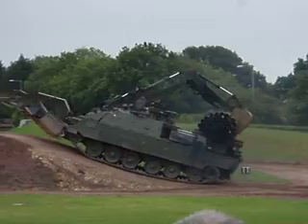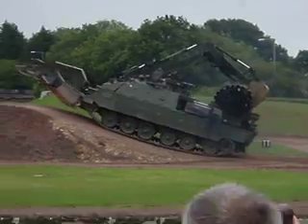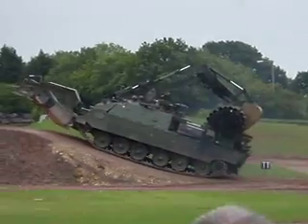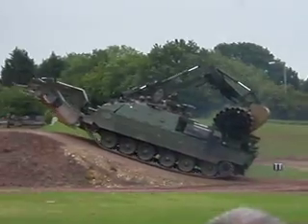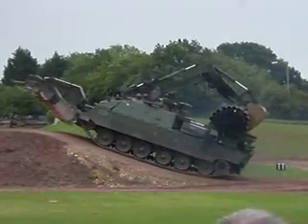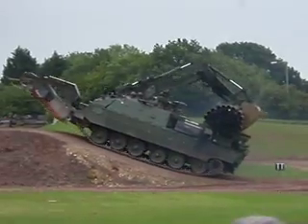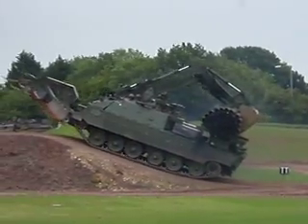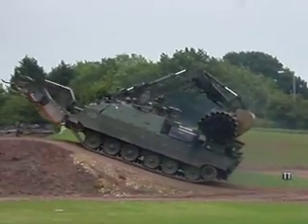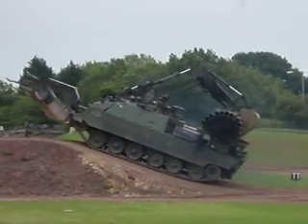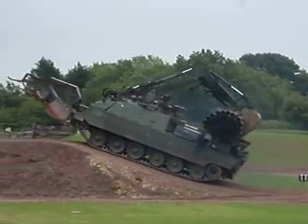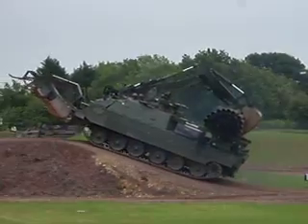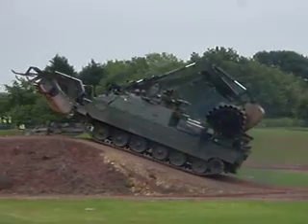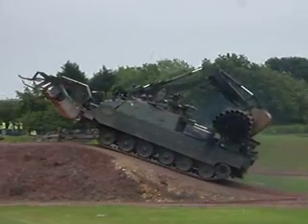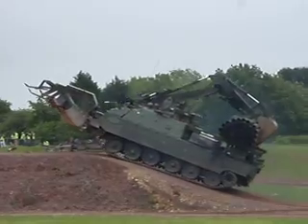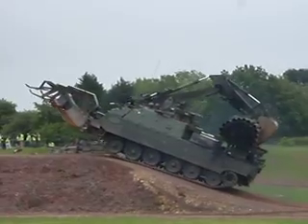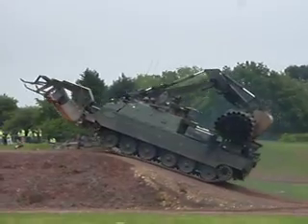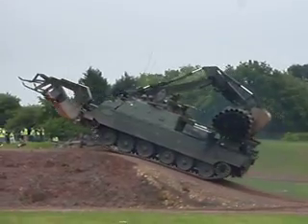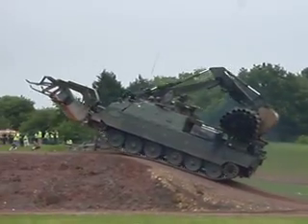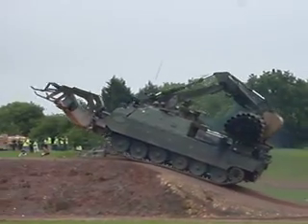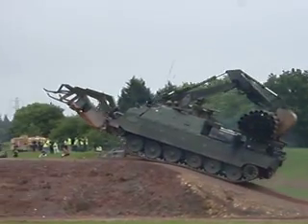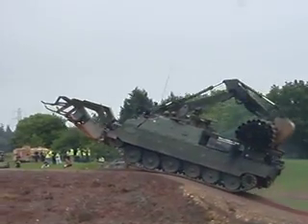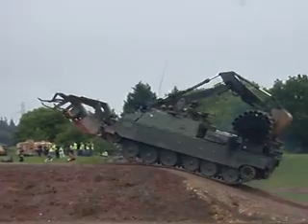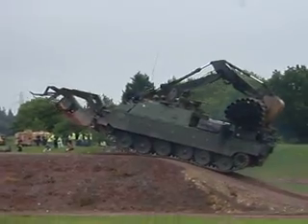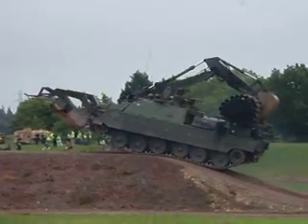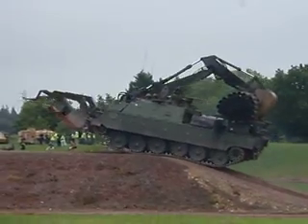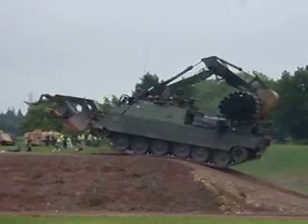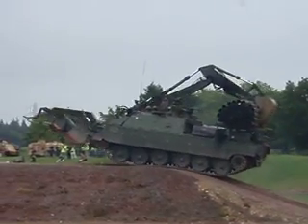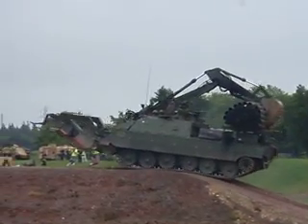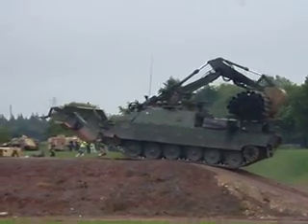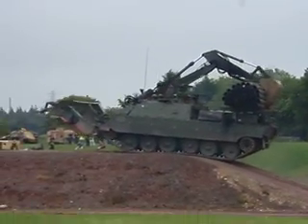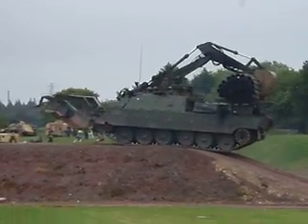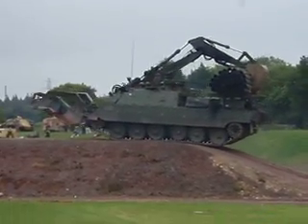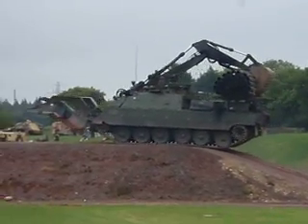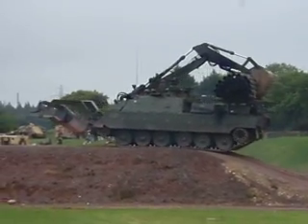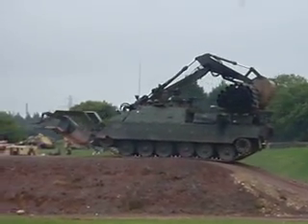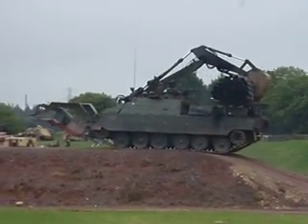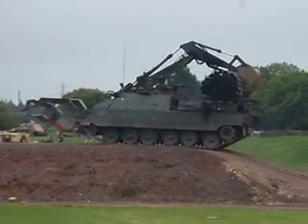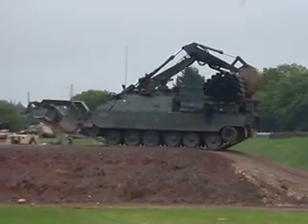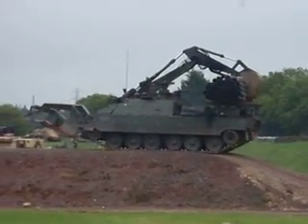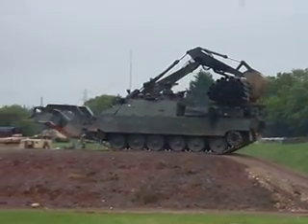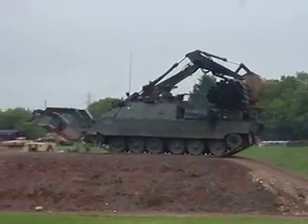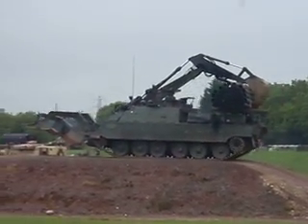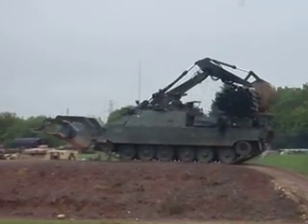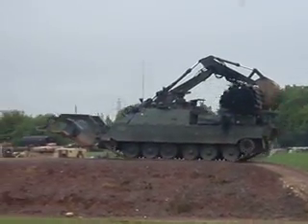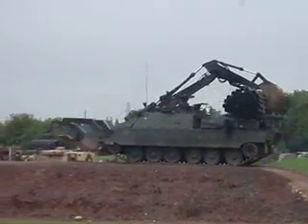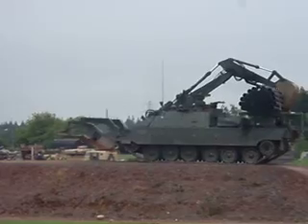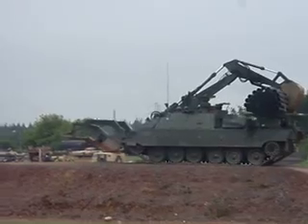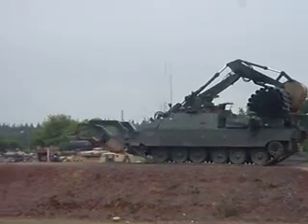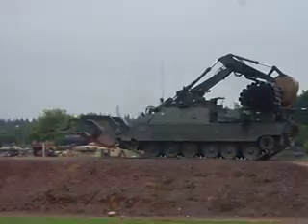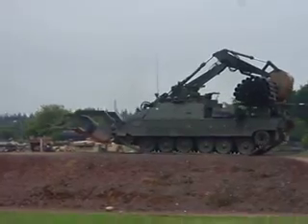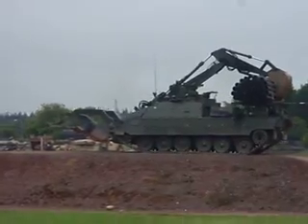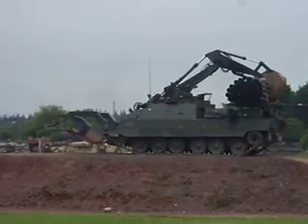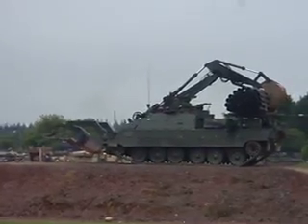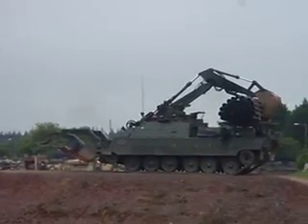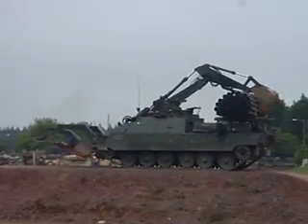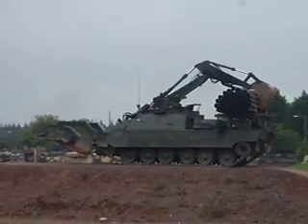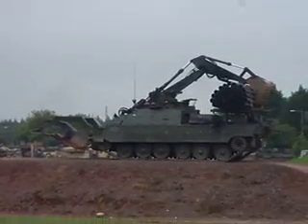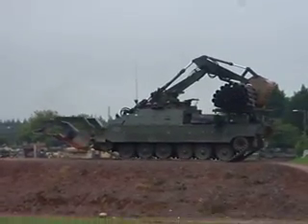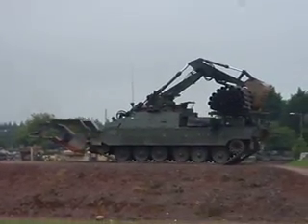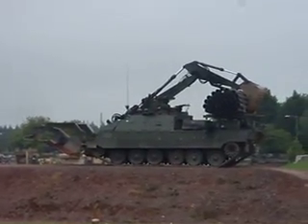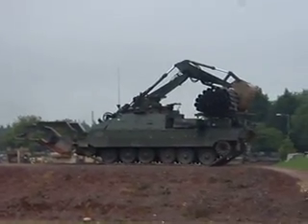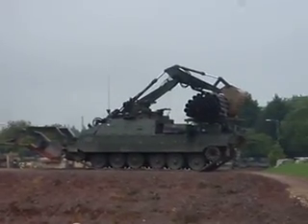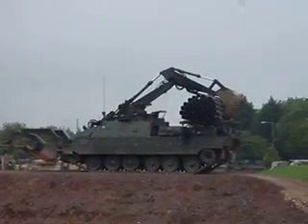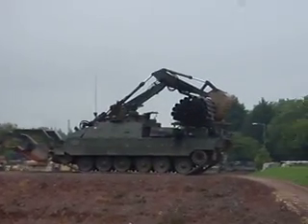We have the Danish Leopard and the Canadian Leopard tanks in some of our breaking operations, but we haven't actually used Challenger 2.